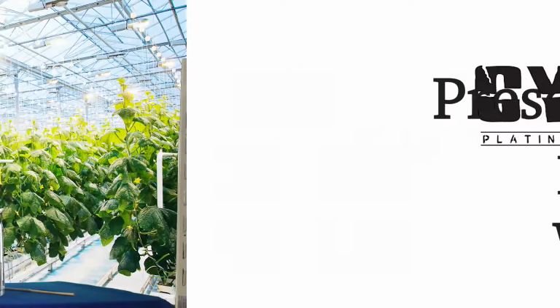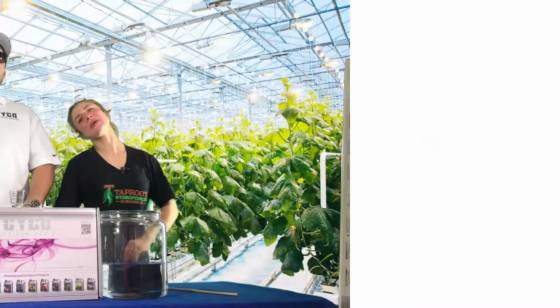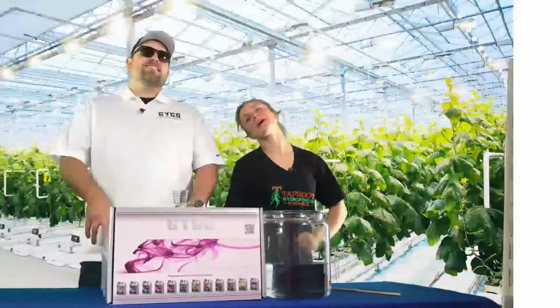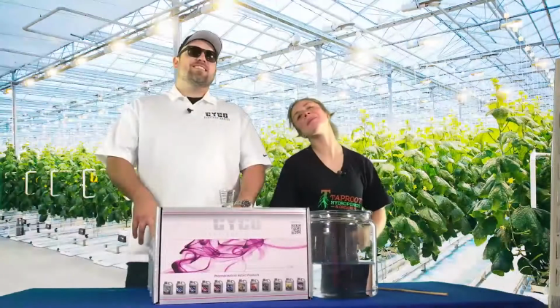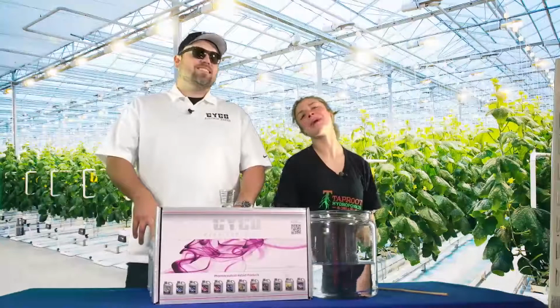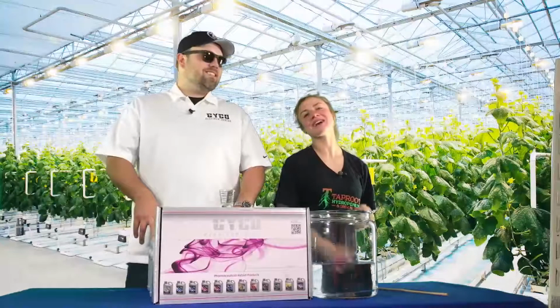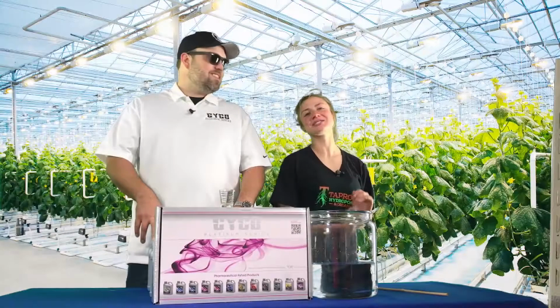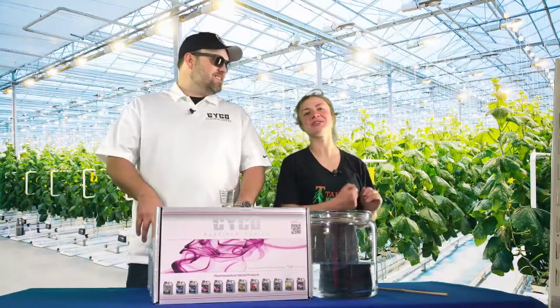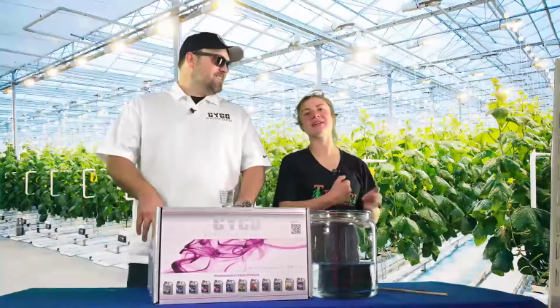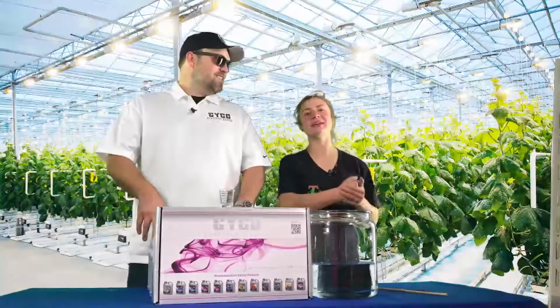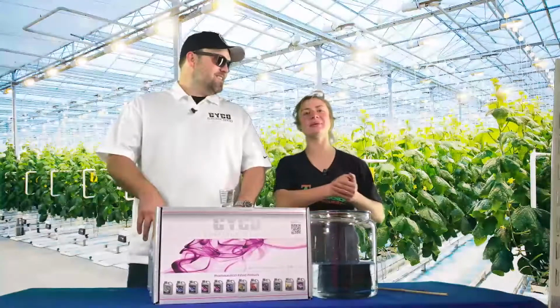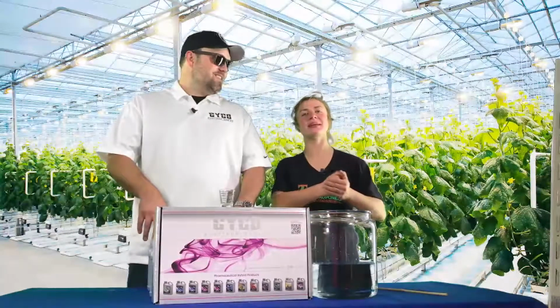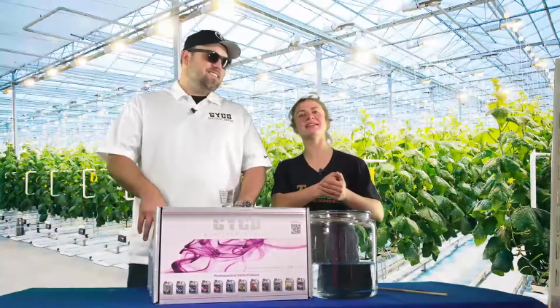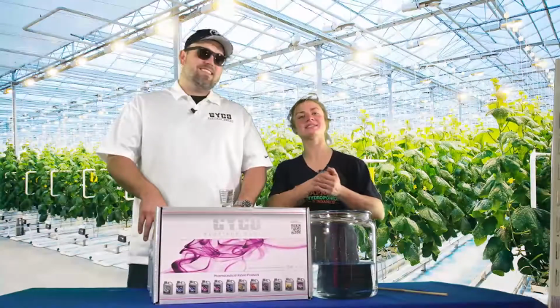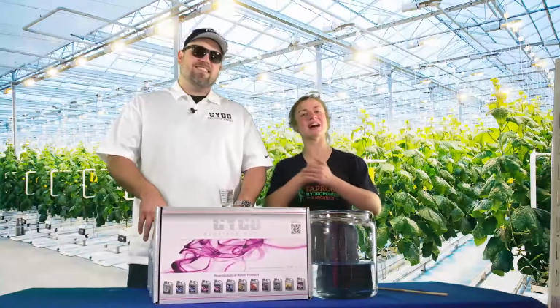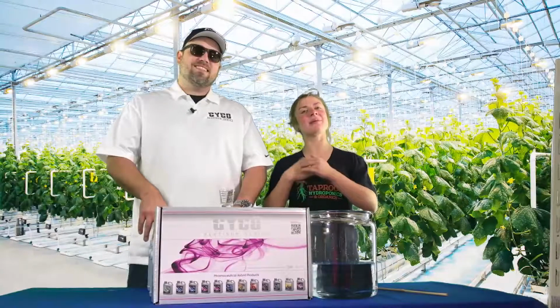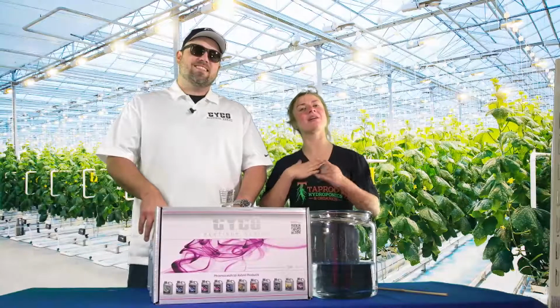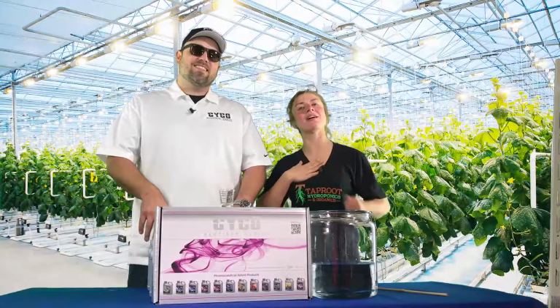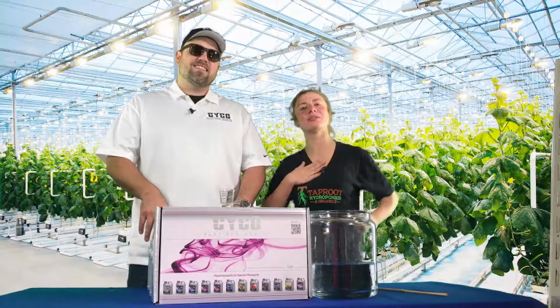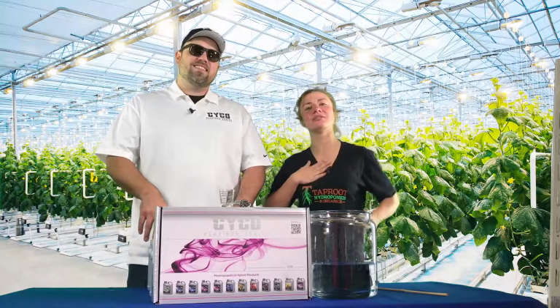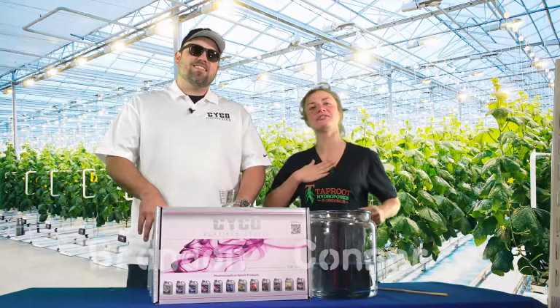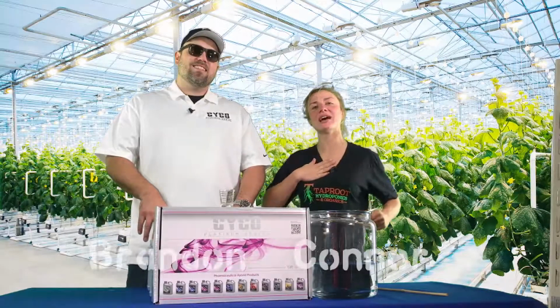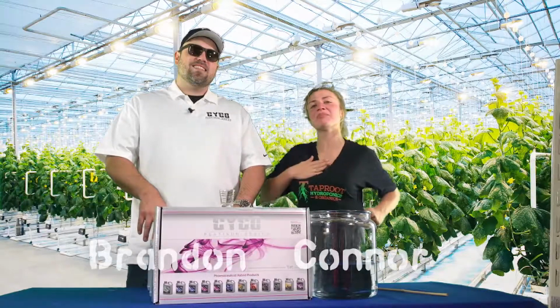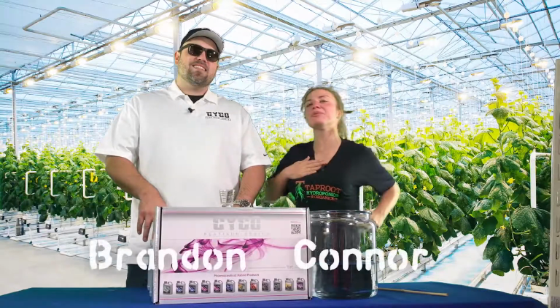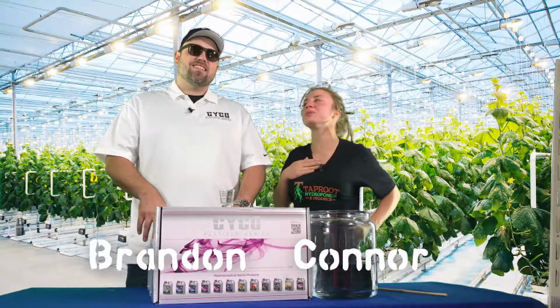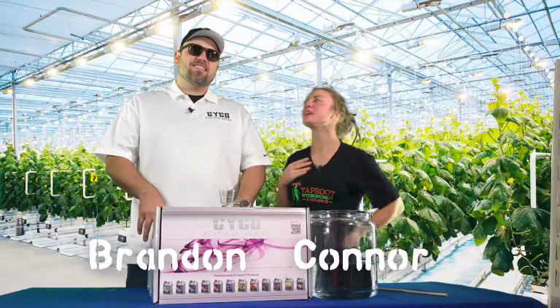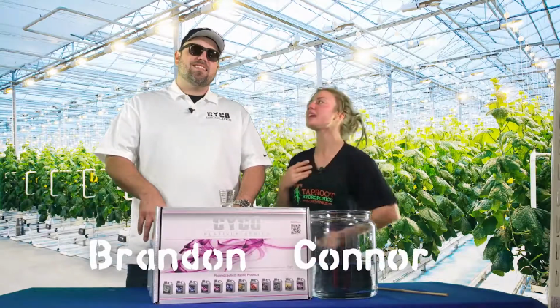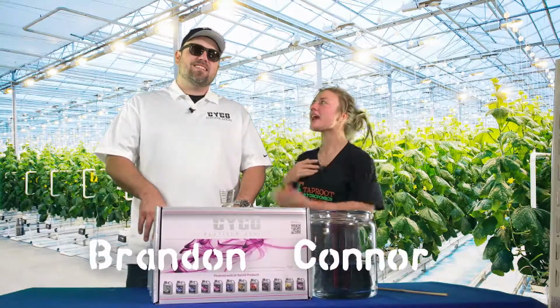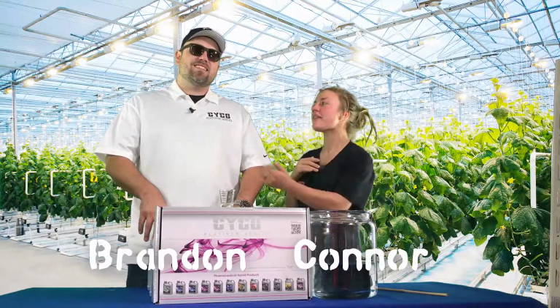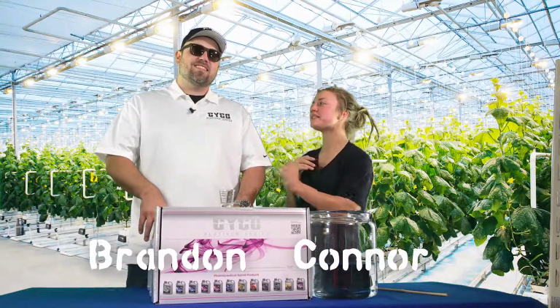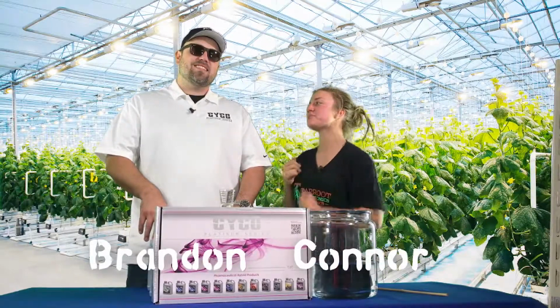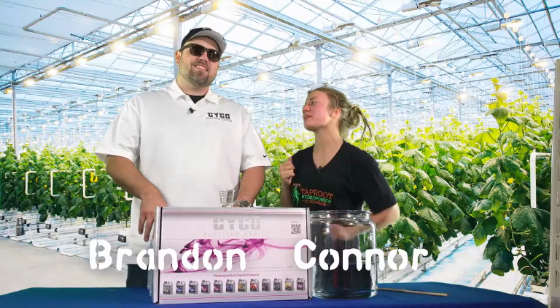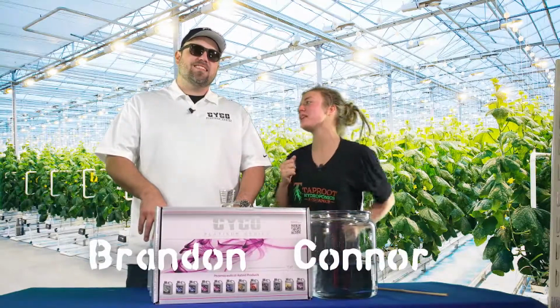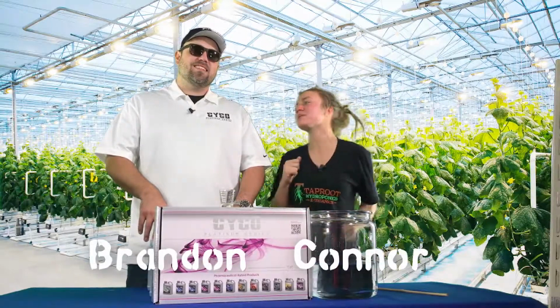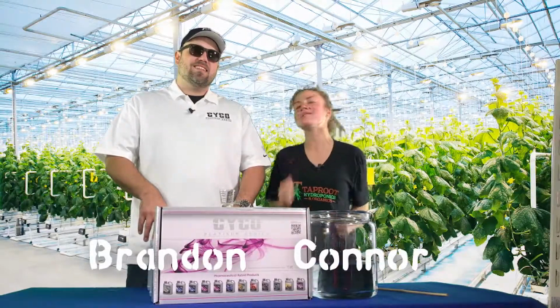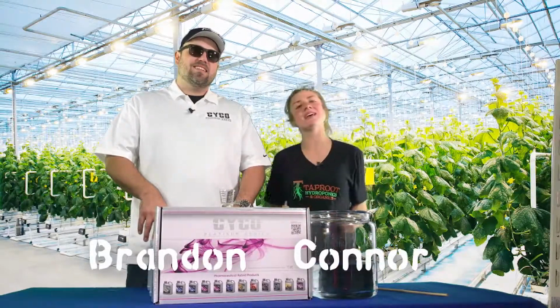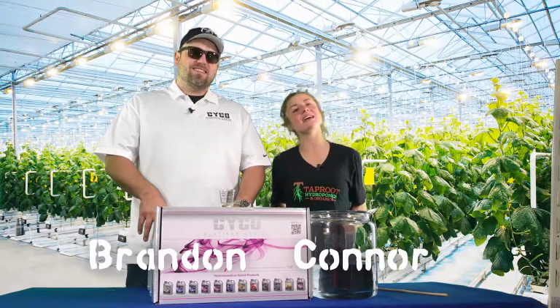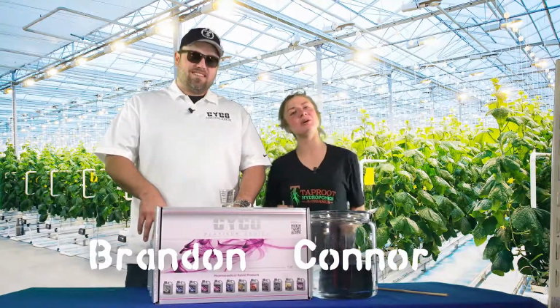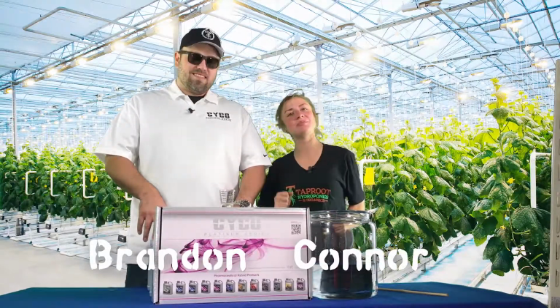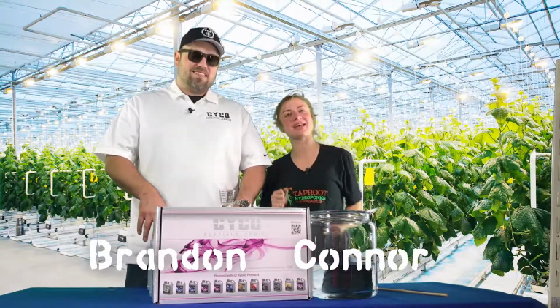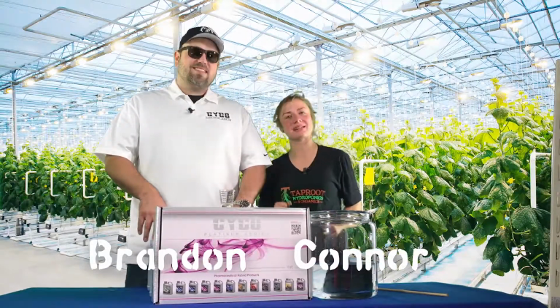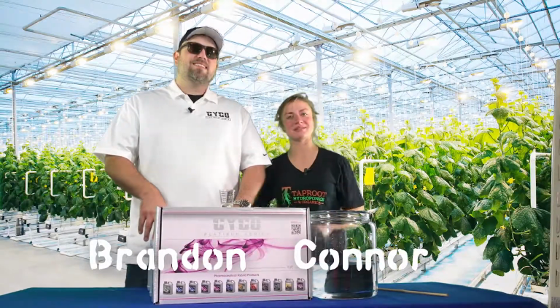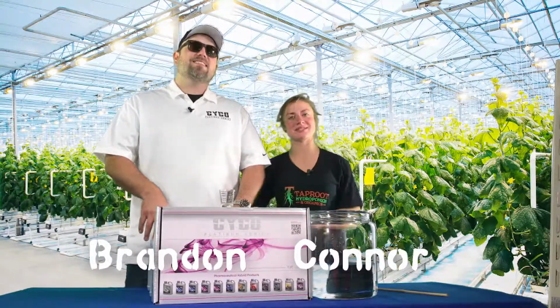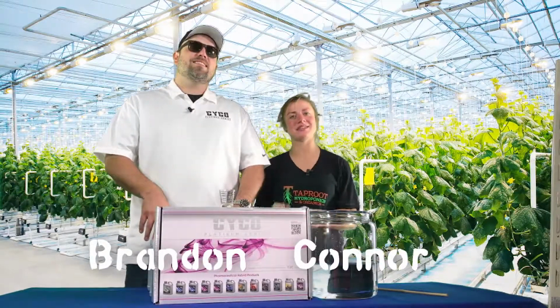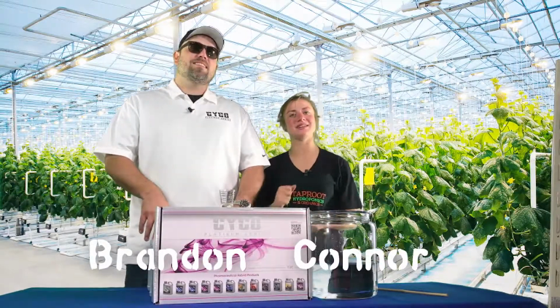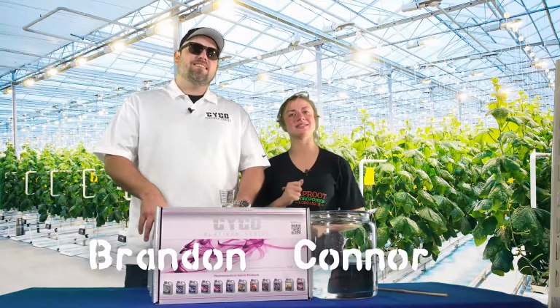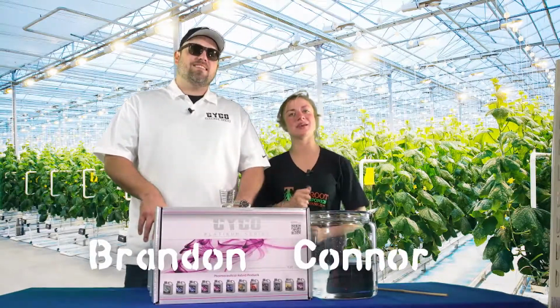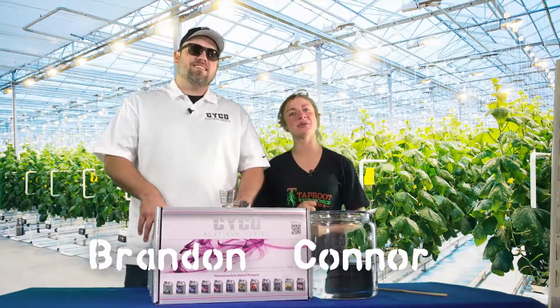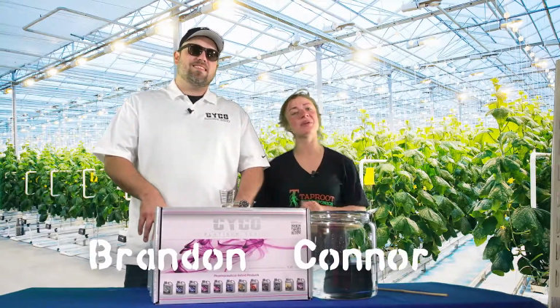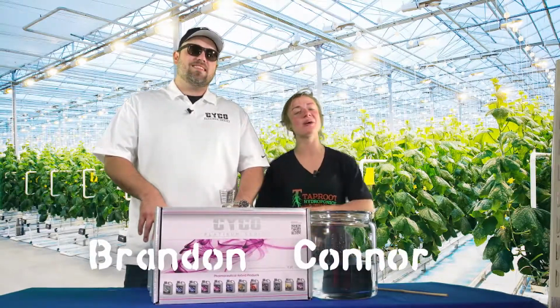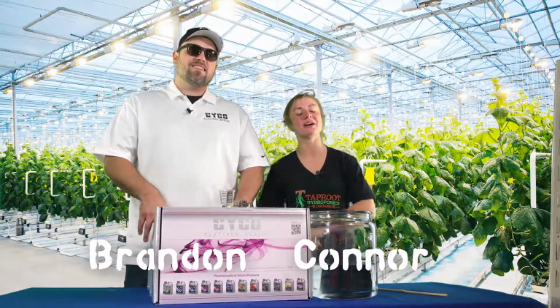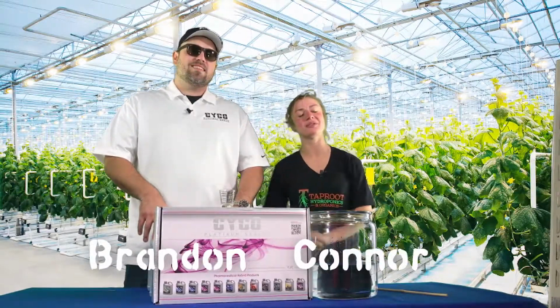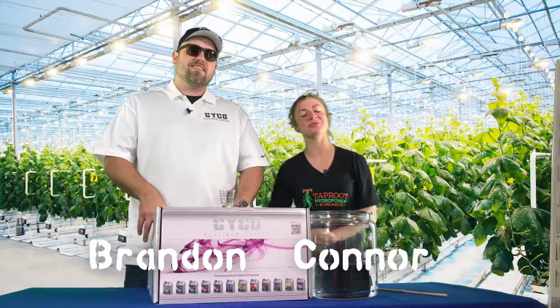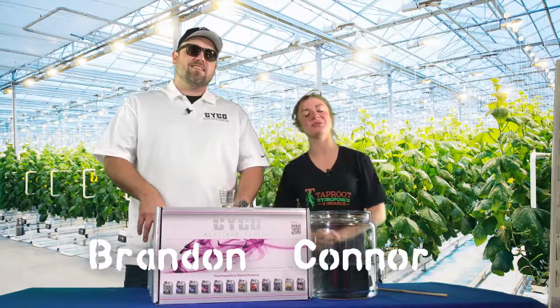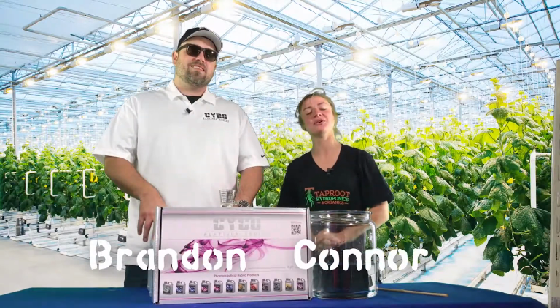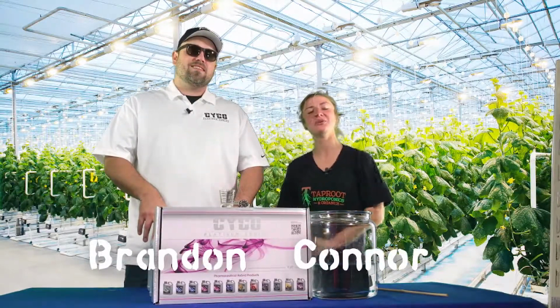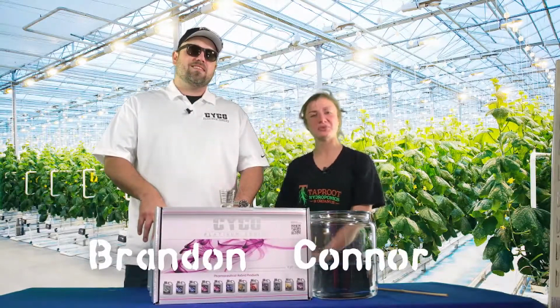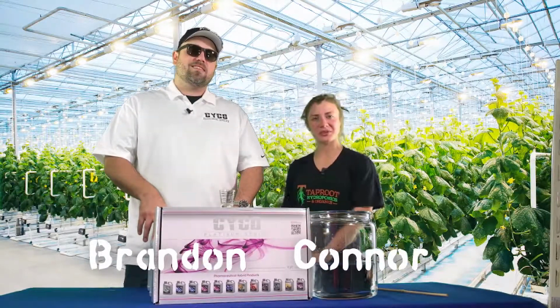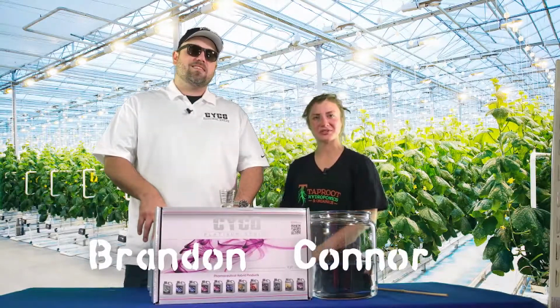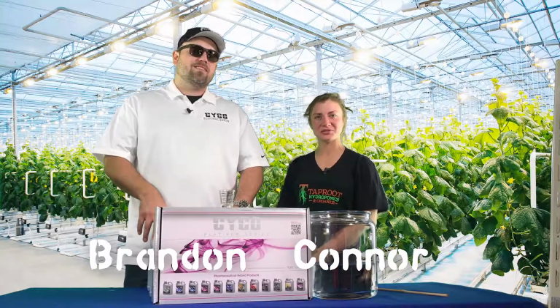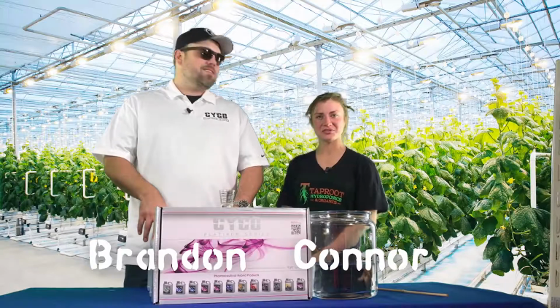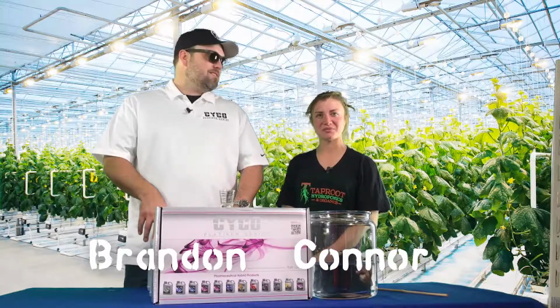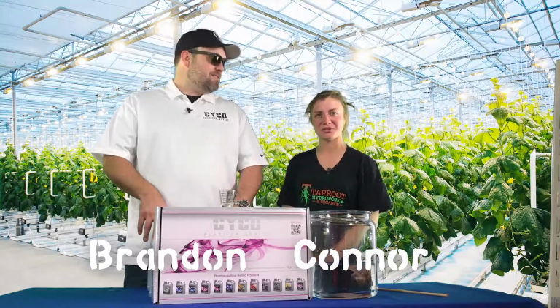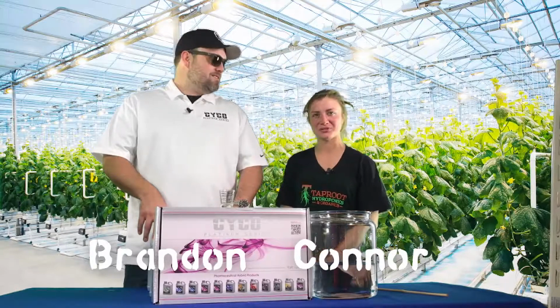Welcome back to another 8 weeks. I'm Connor with Taproot and this is Brandon with Psycho Platinum Series, and we're going to walk you through week 2 of Bloom.